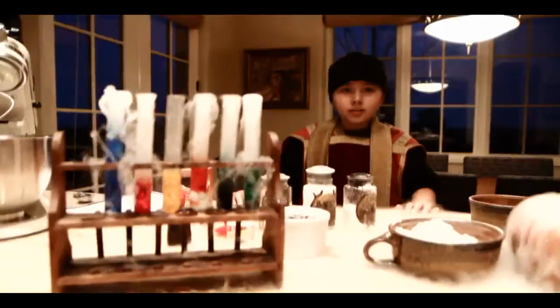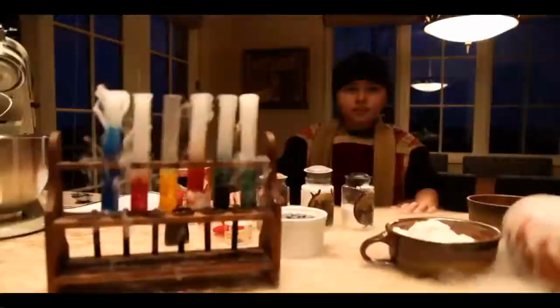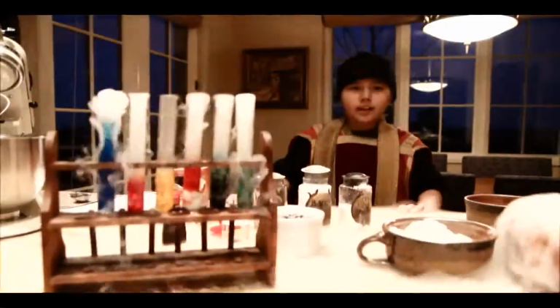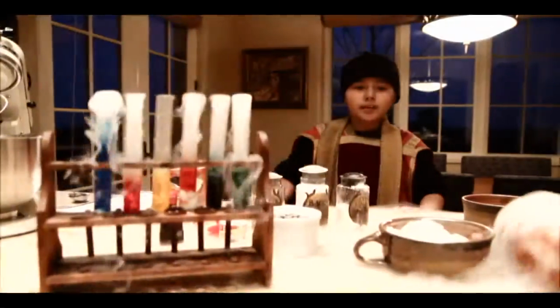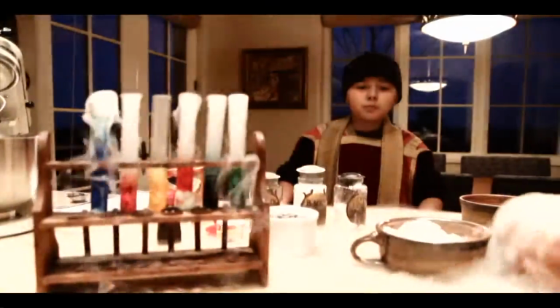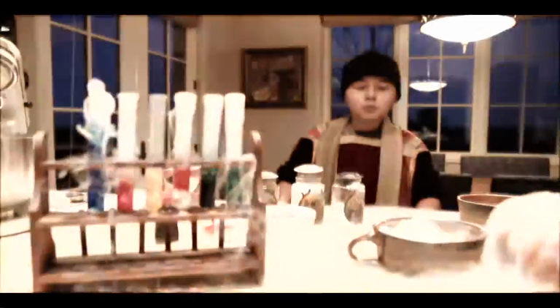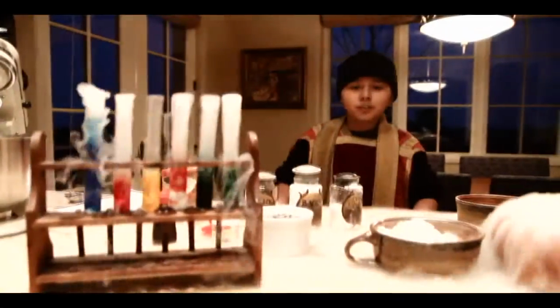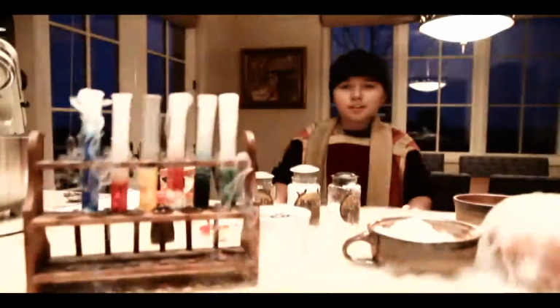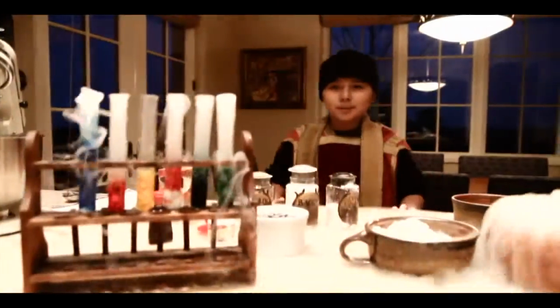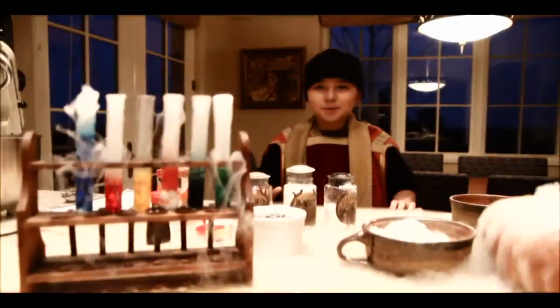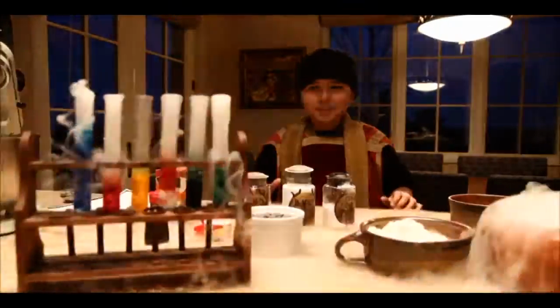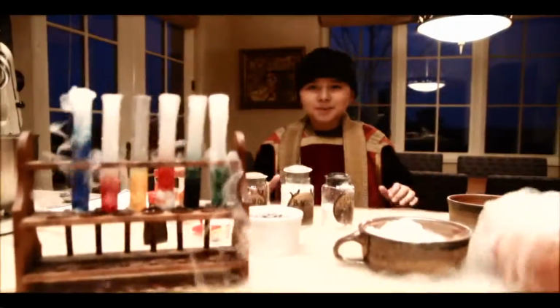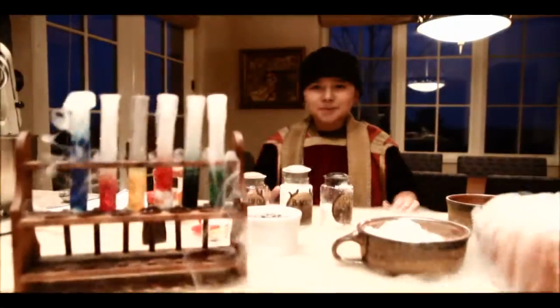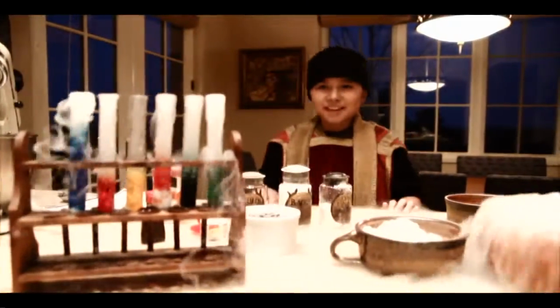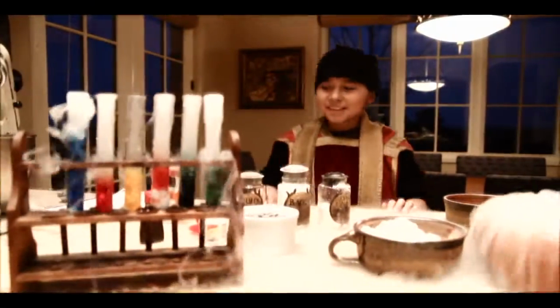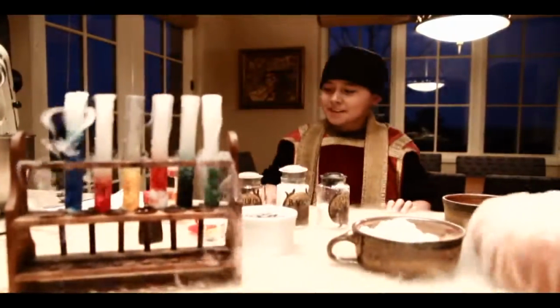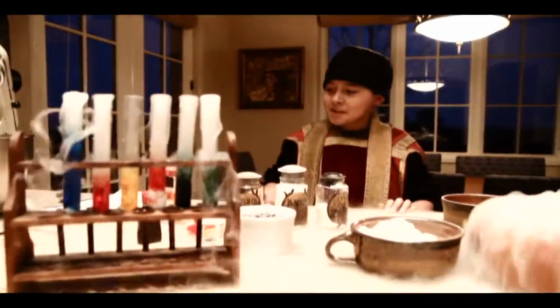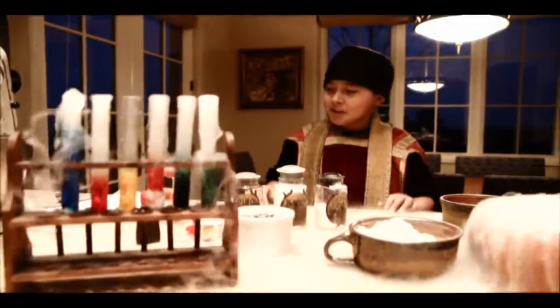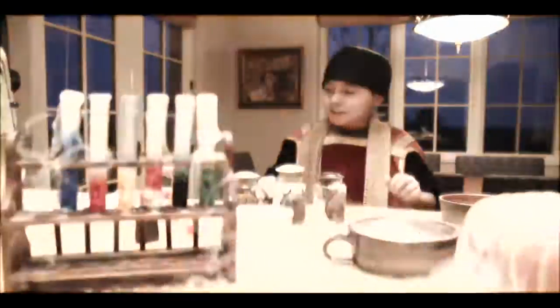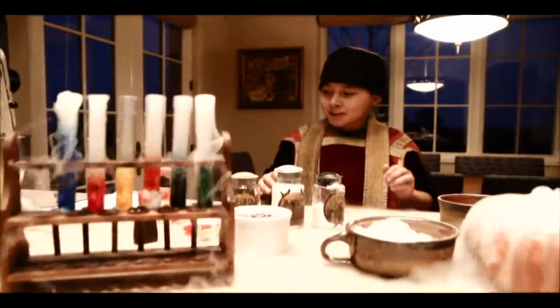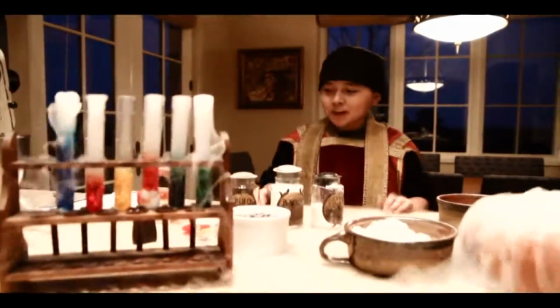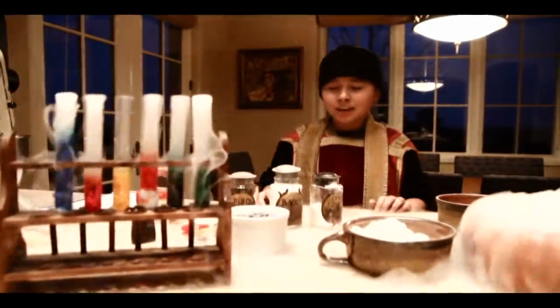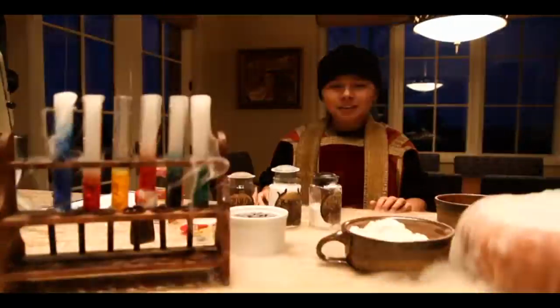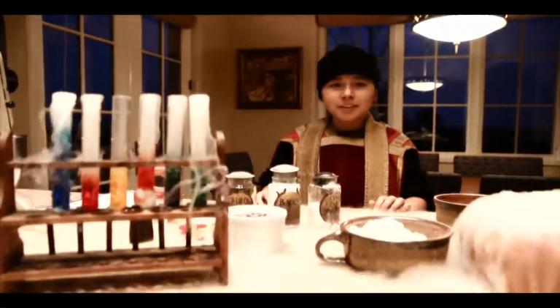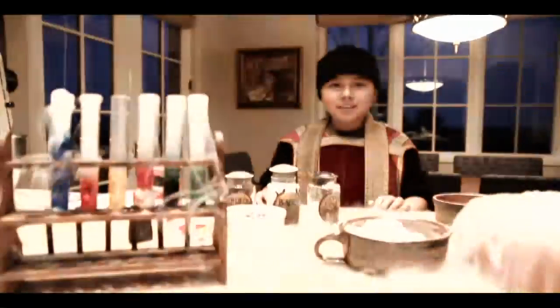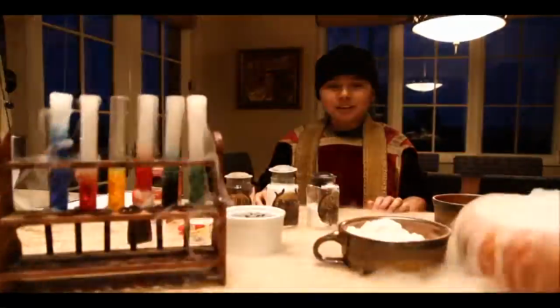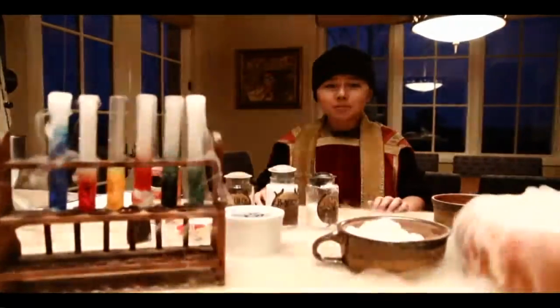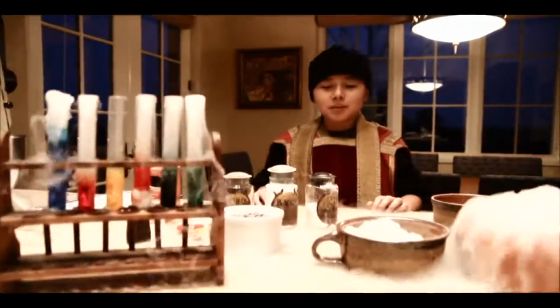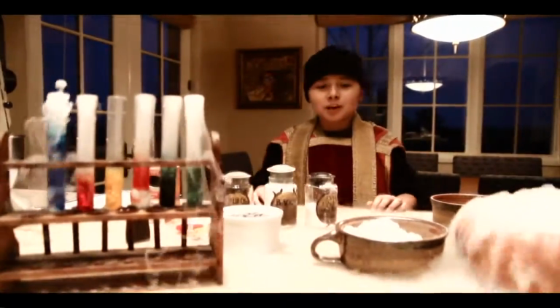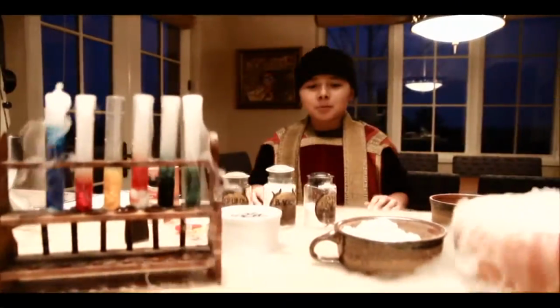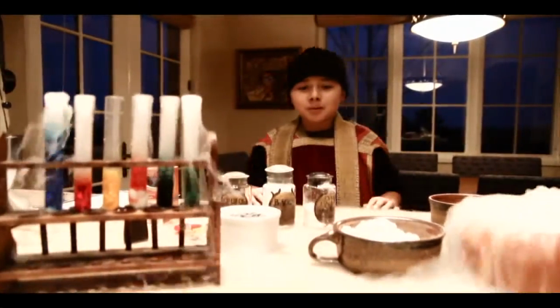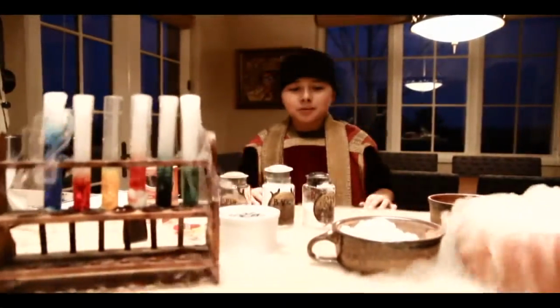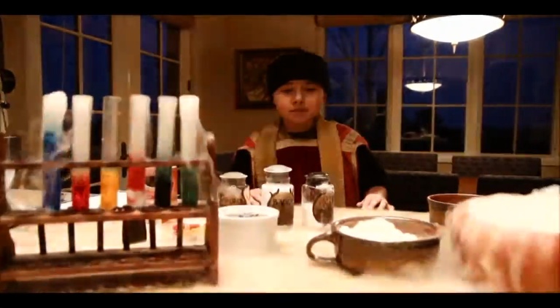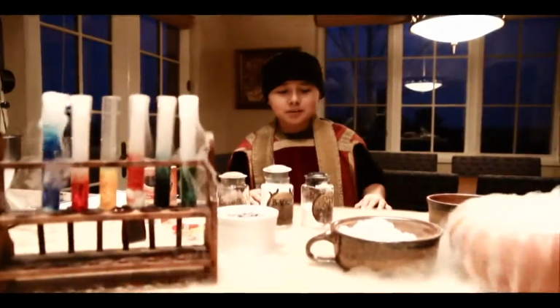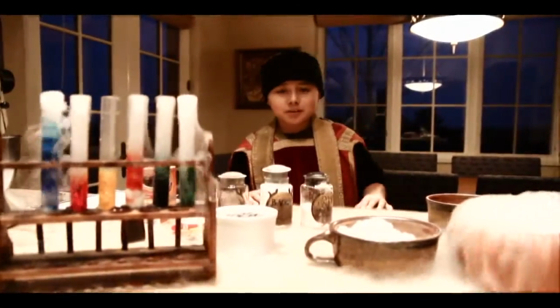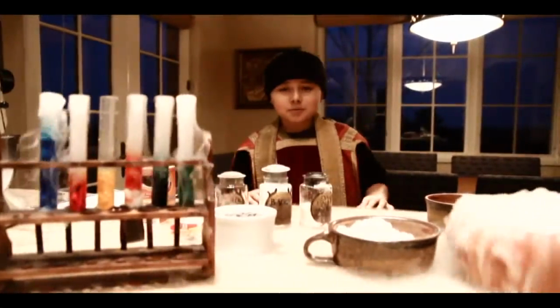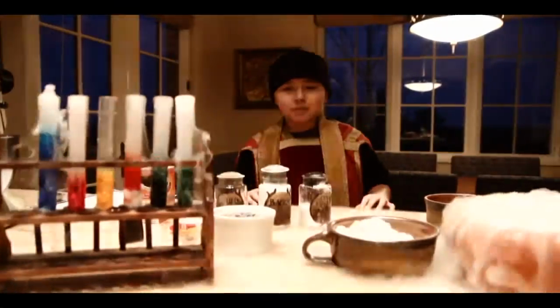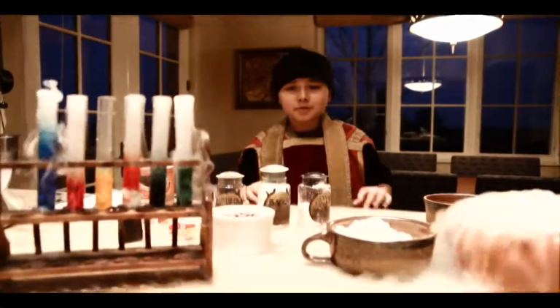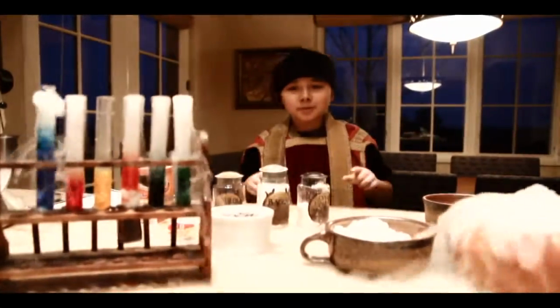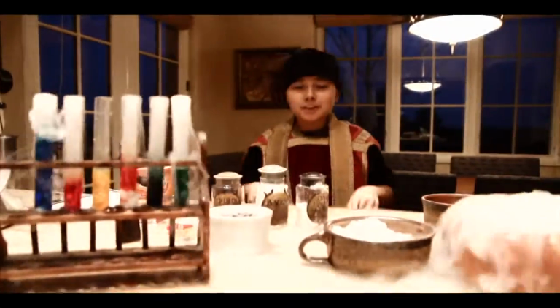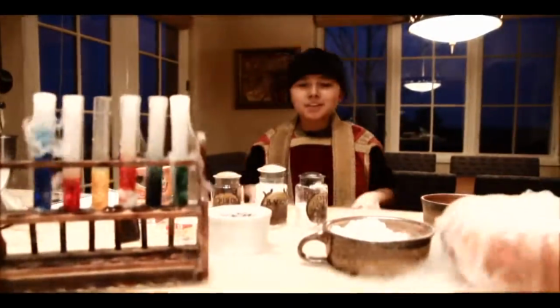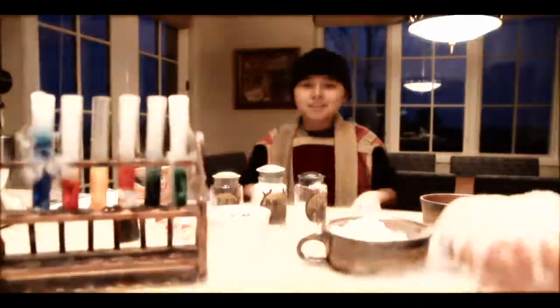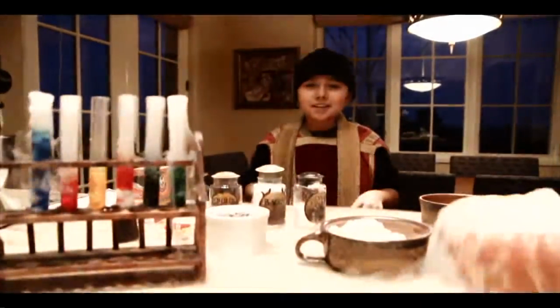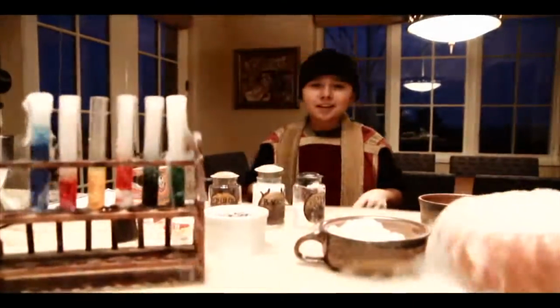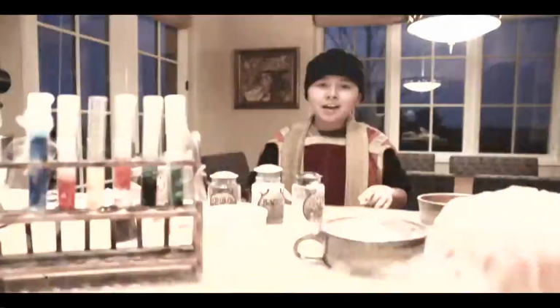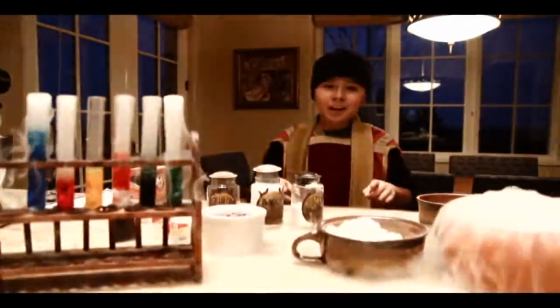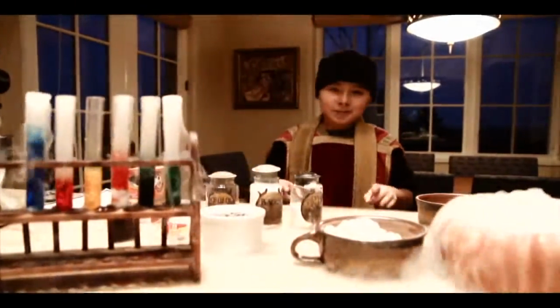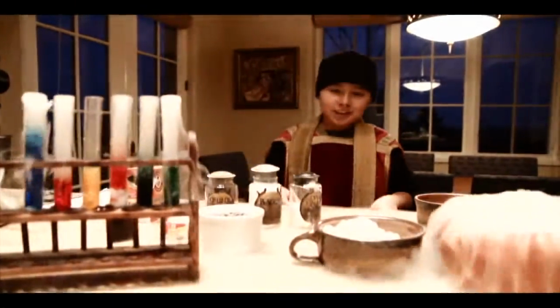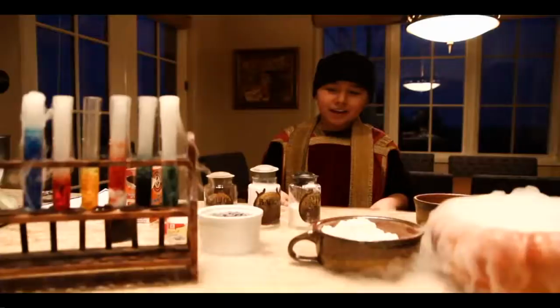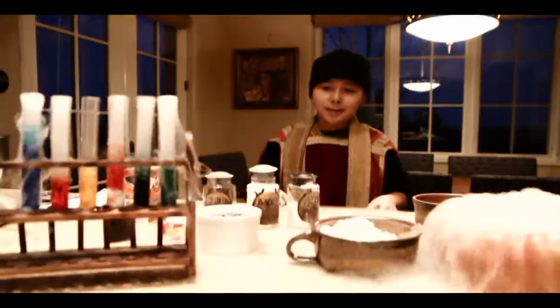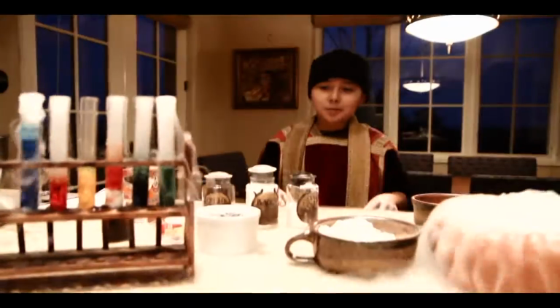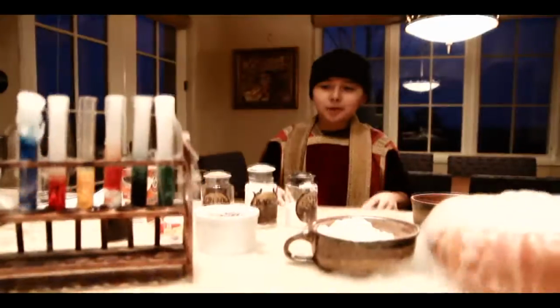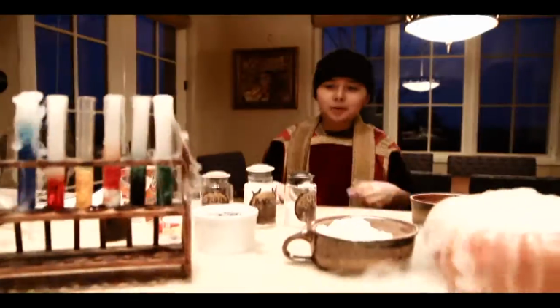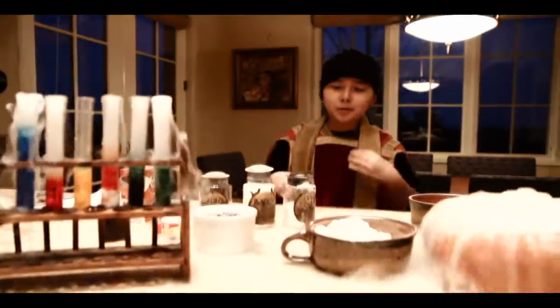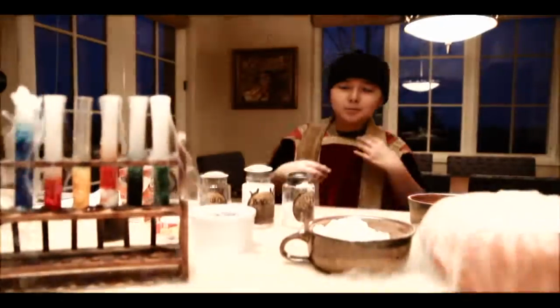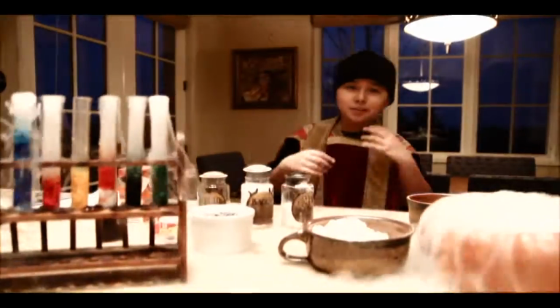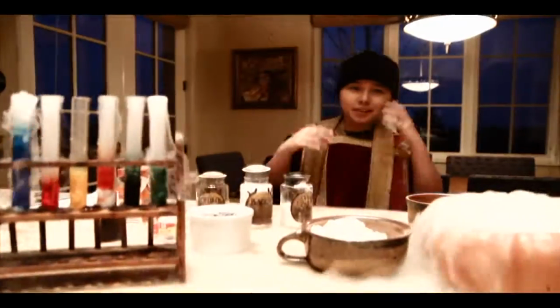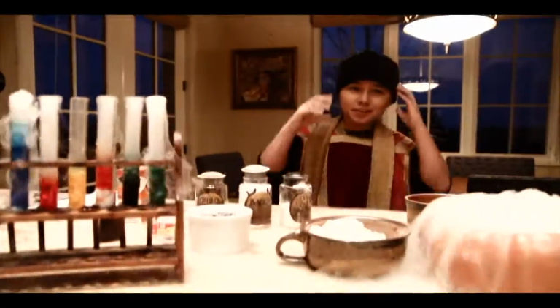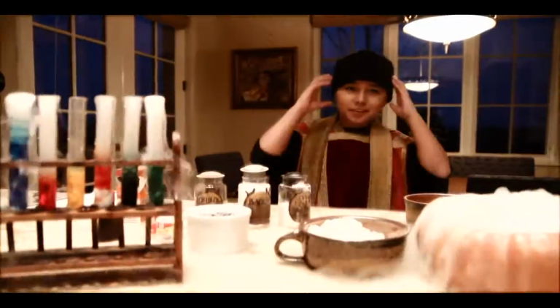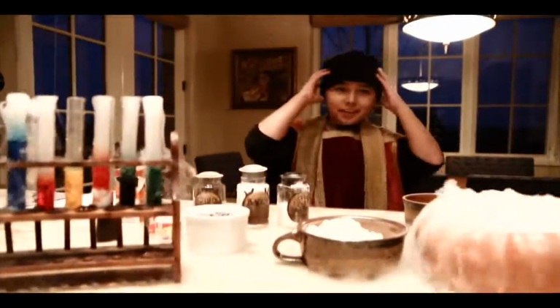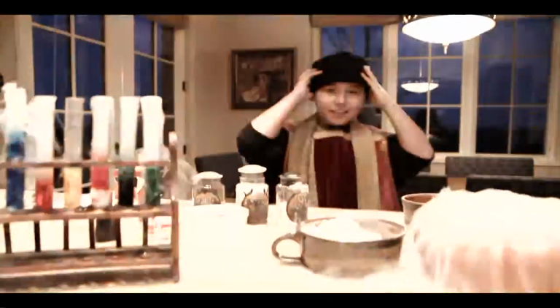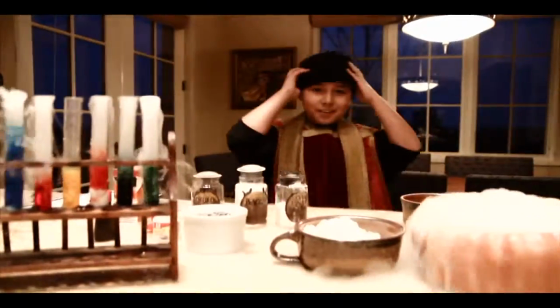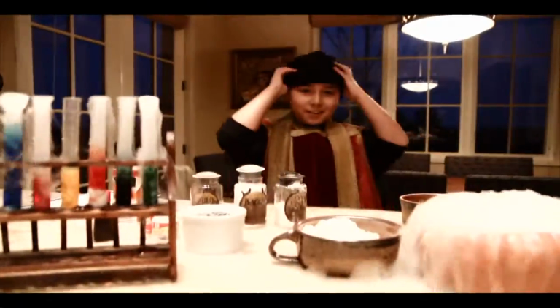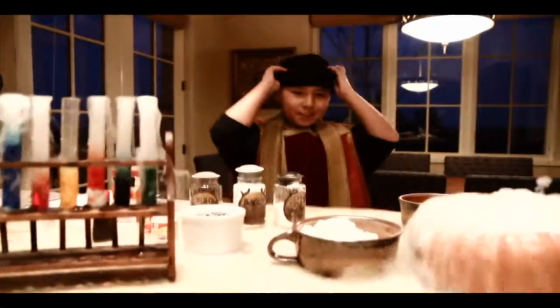Today, we are going to make chocolate dipped almond horns, but first, I have to take off my robe so I don't get it dirty.